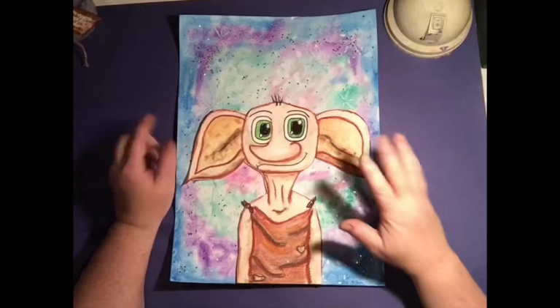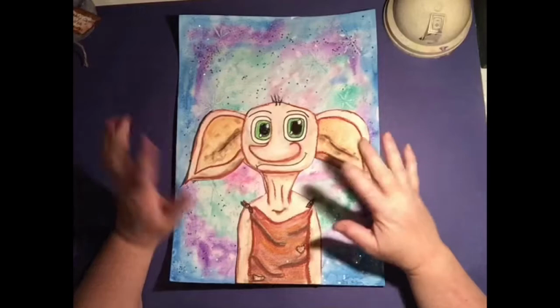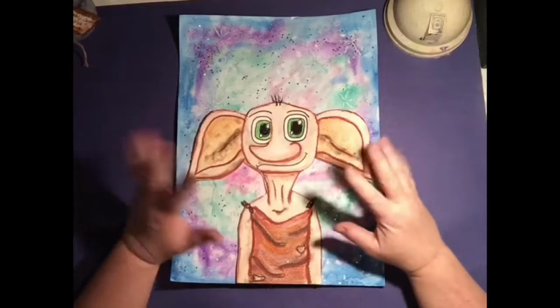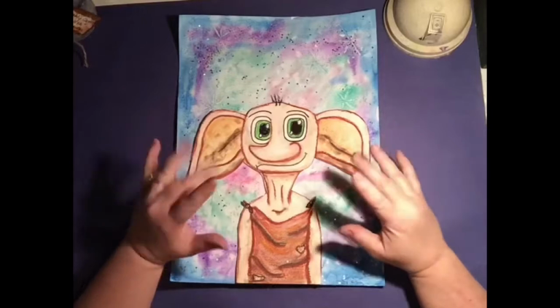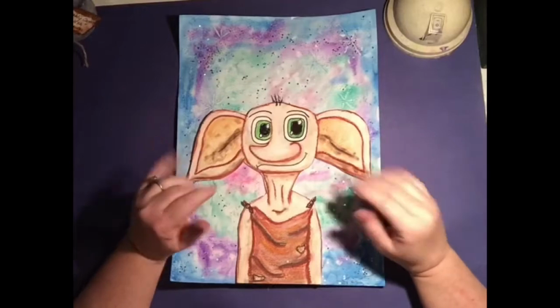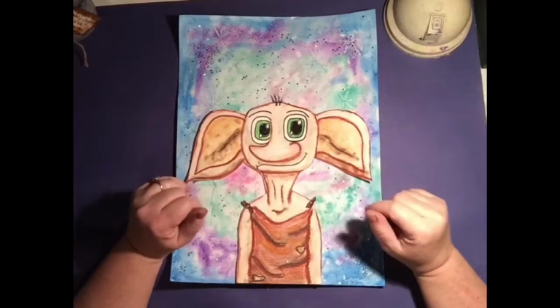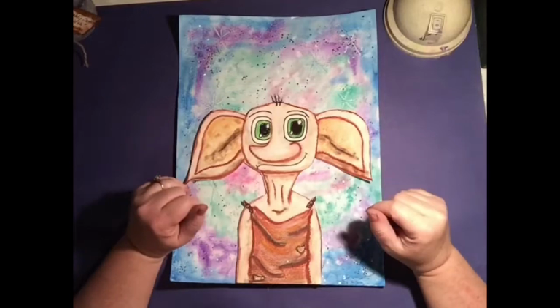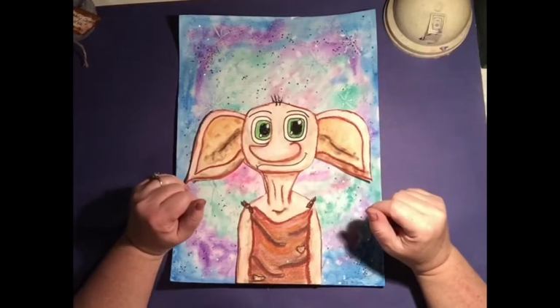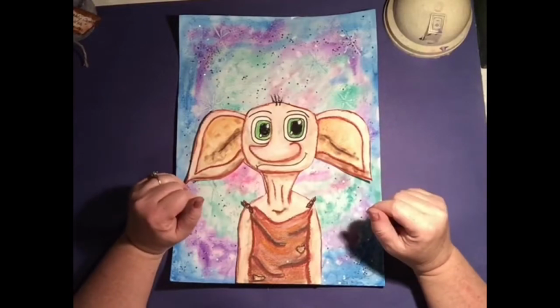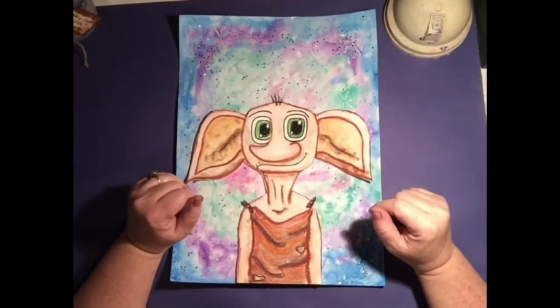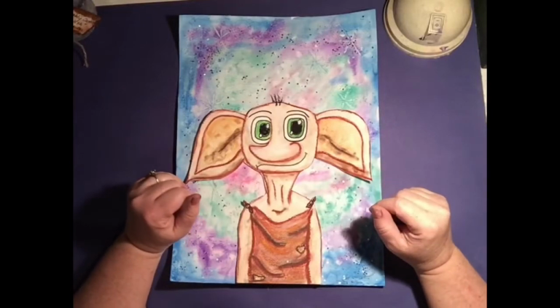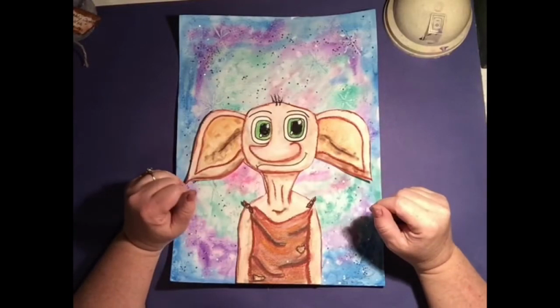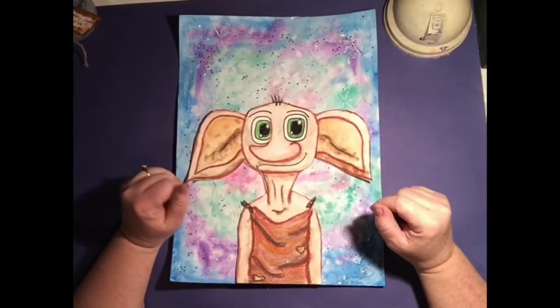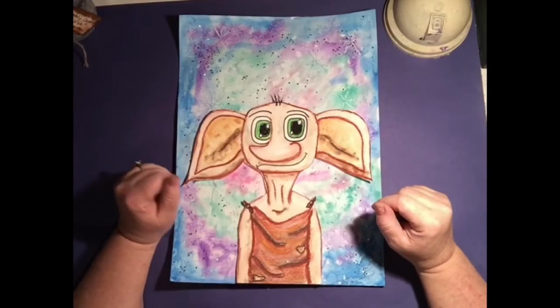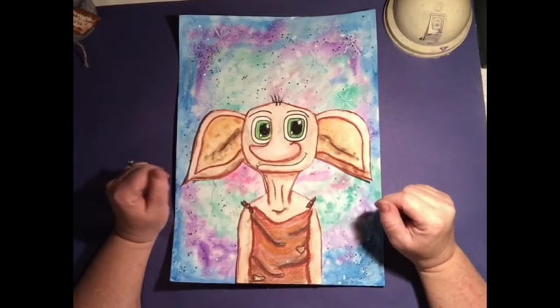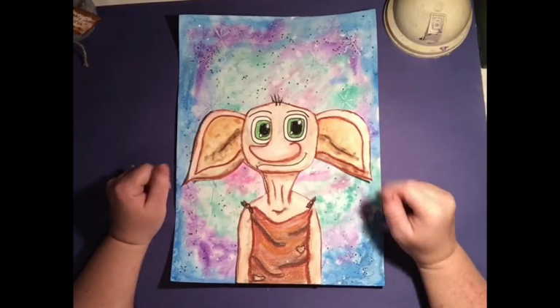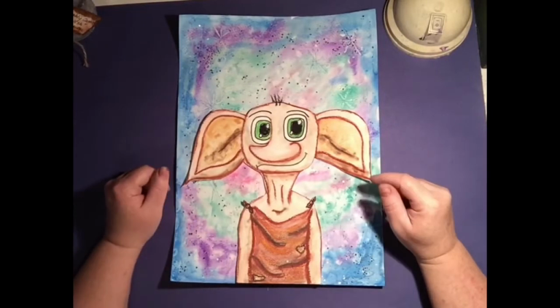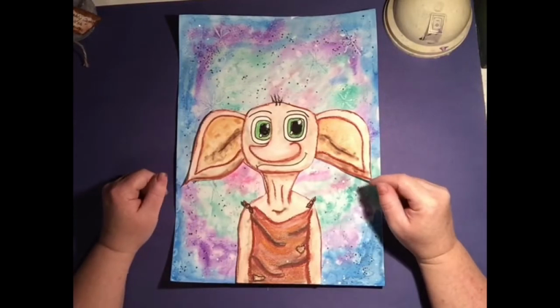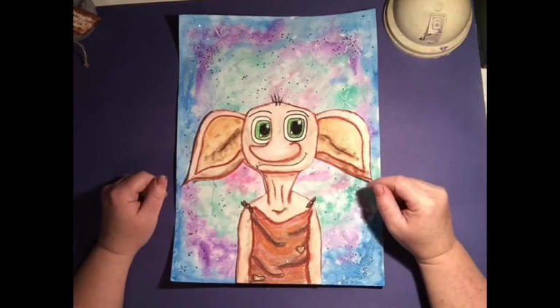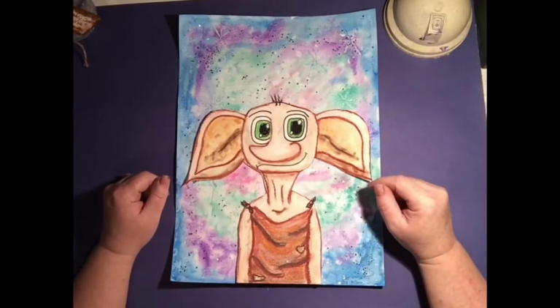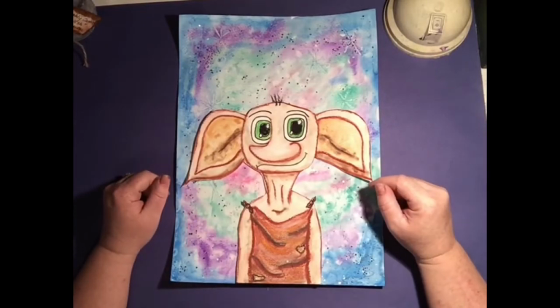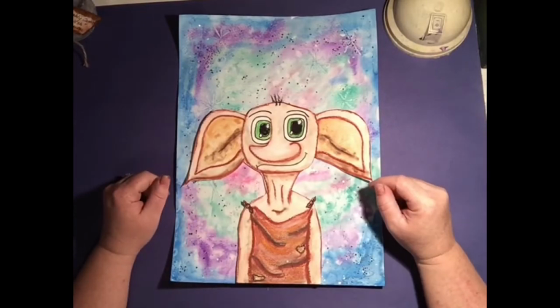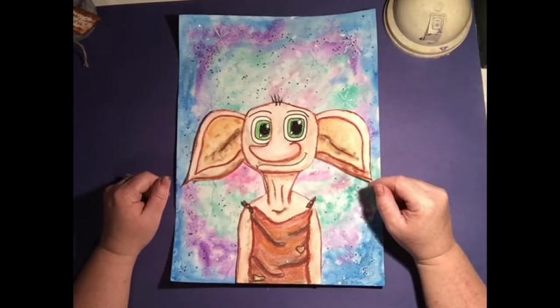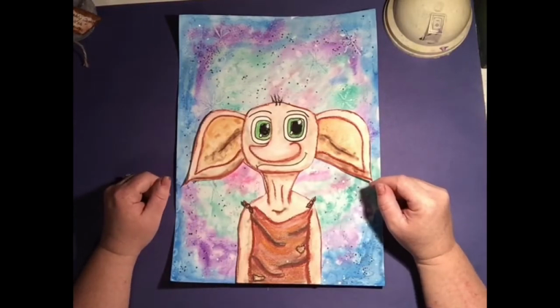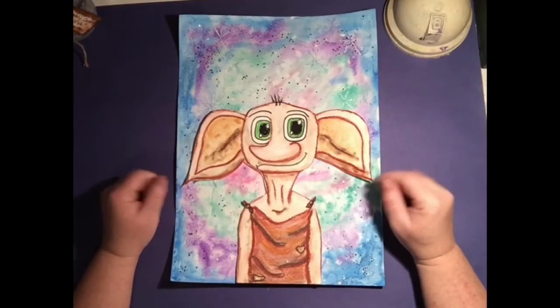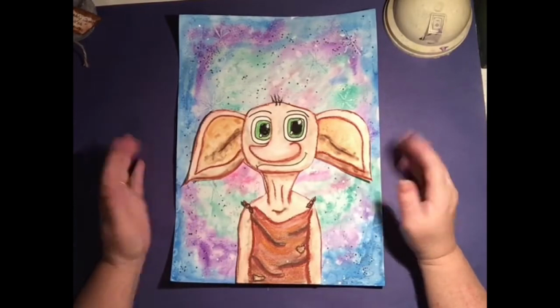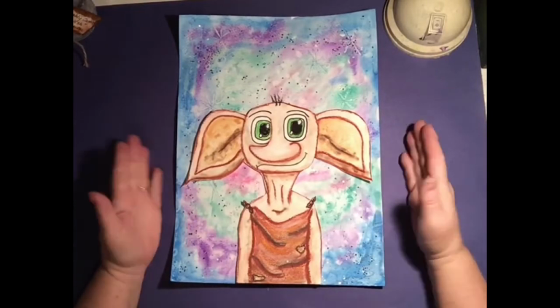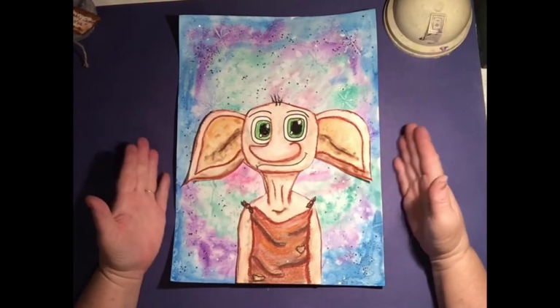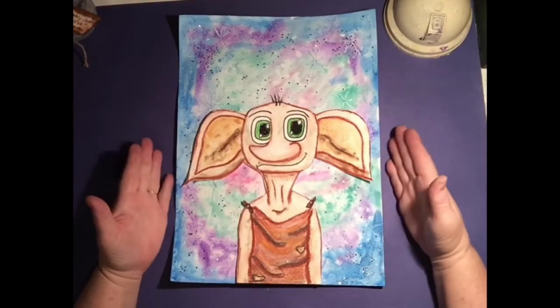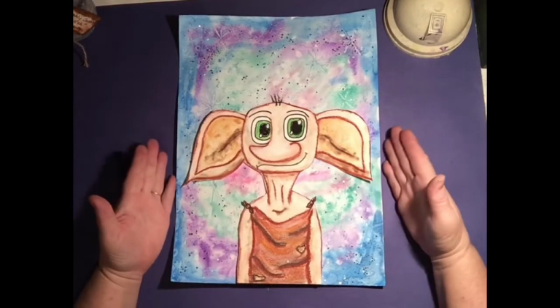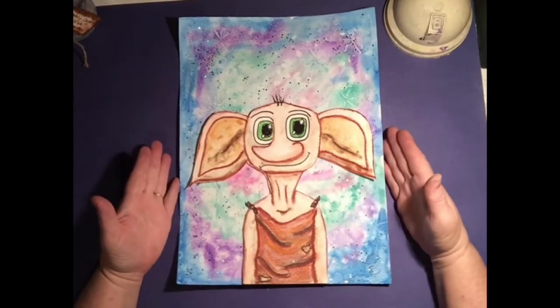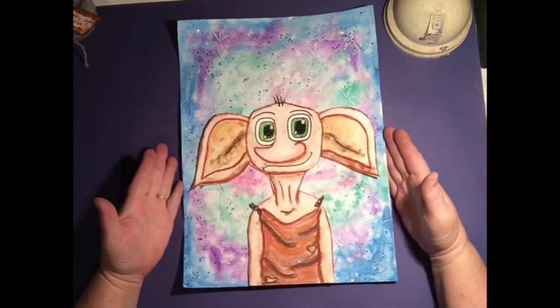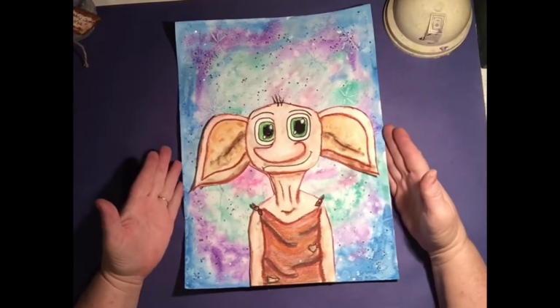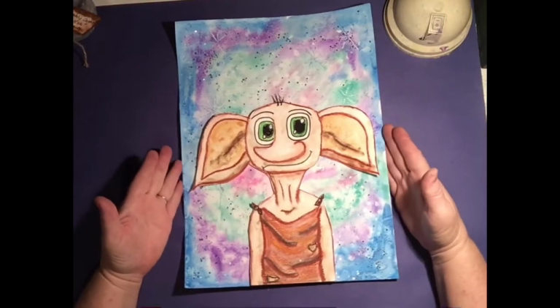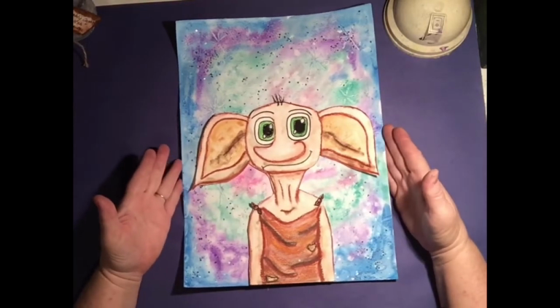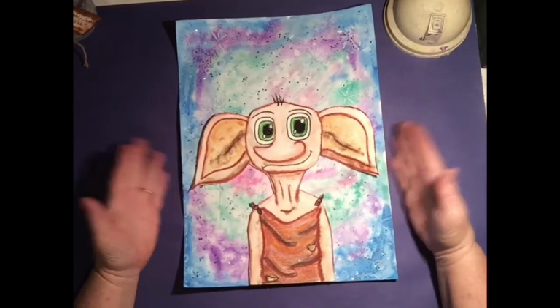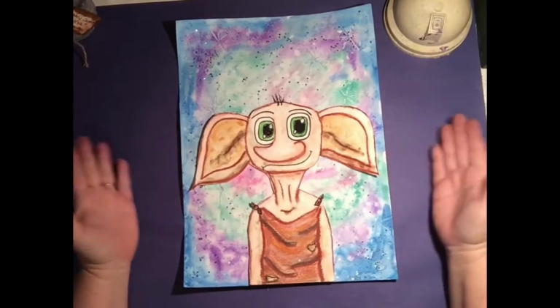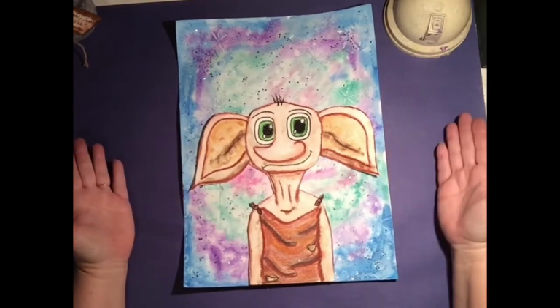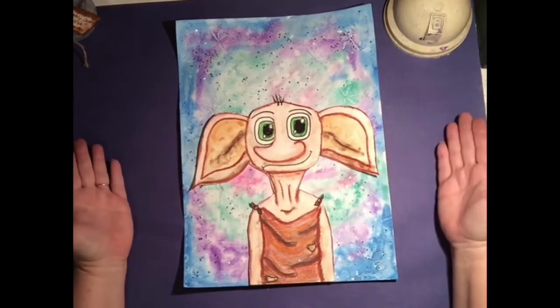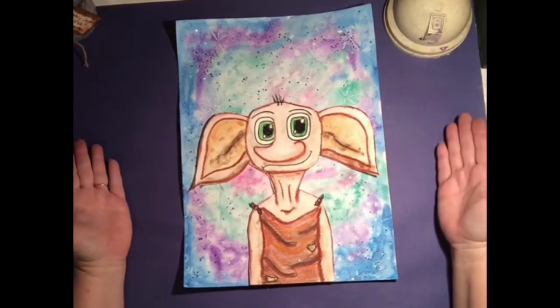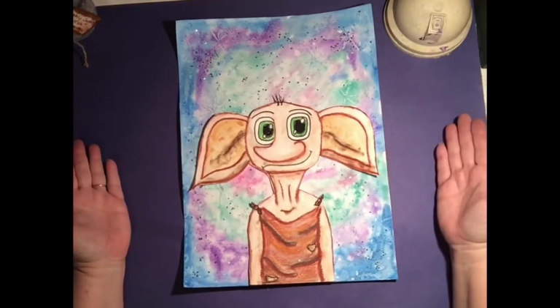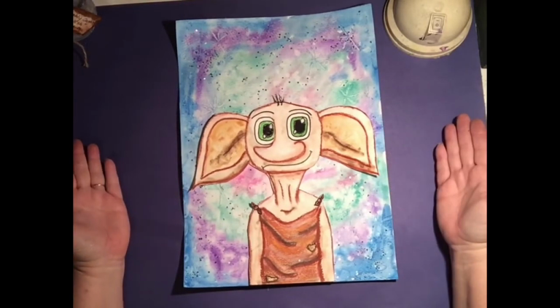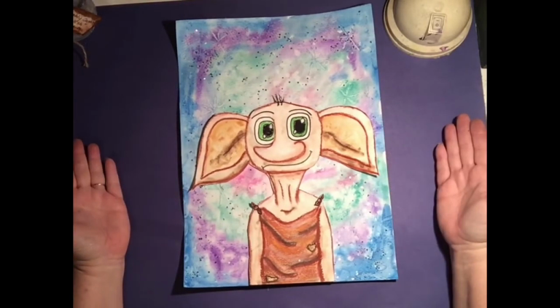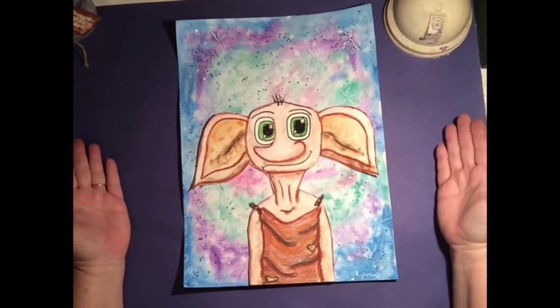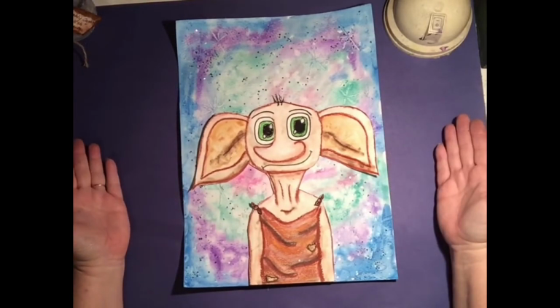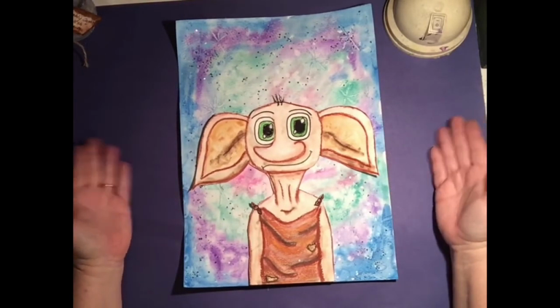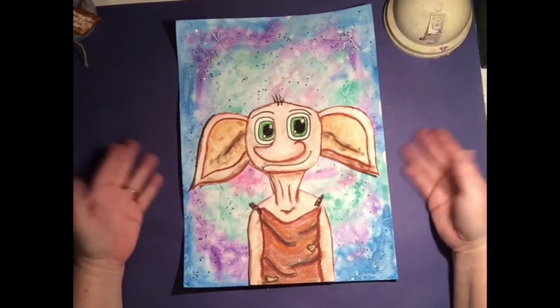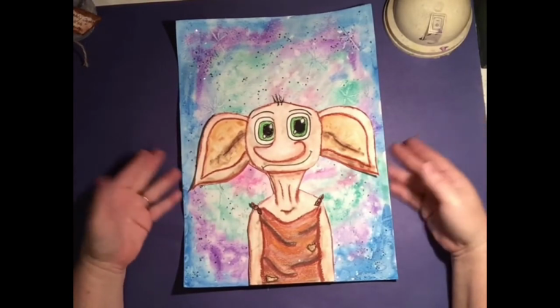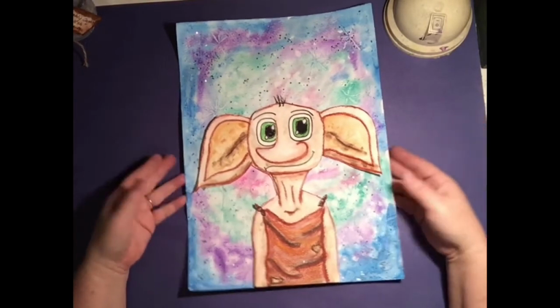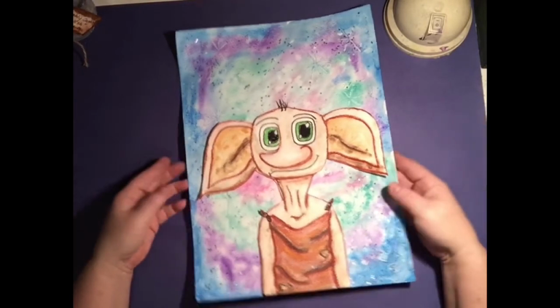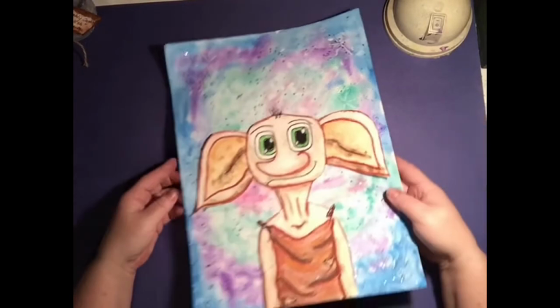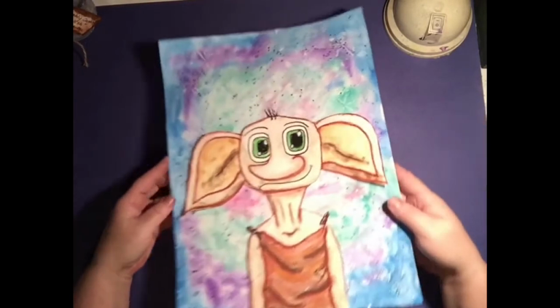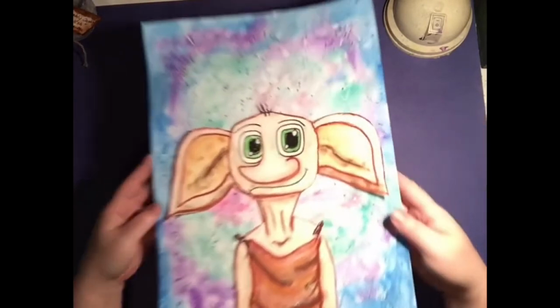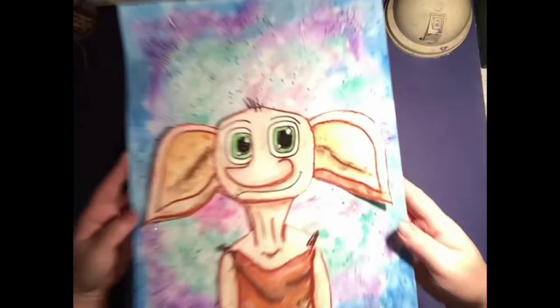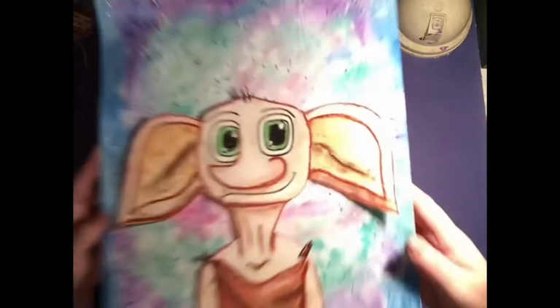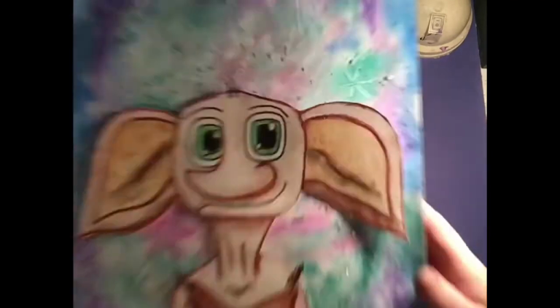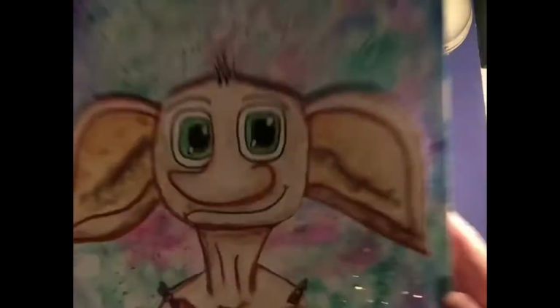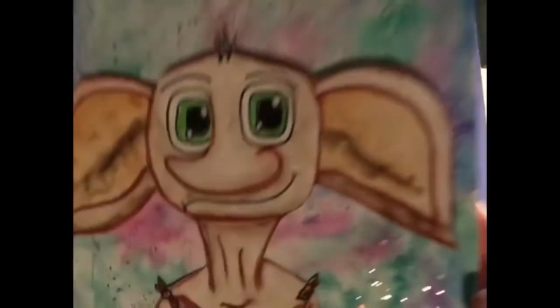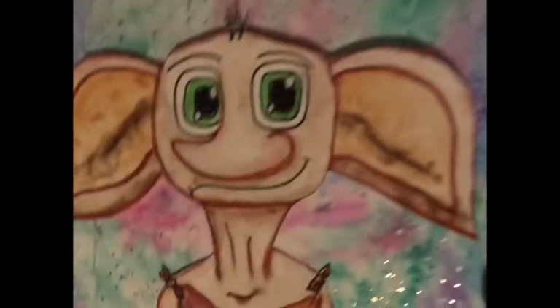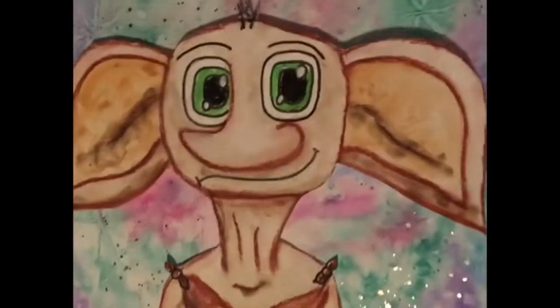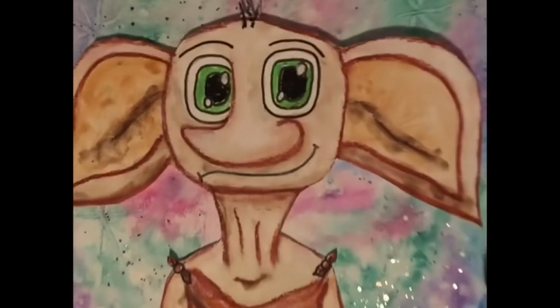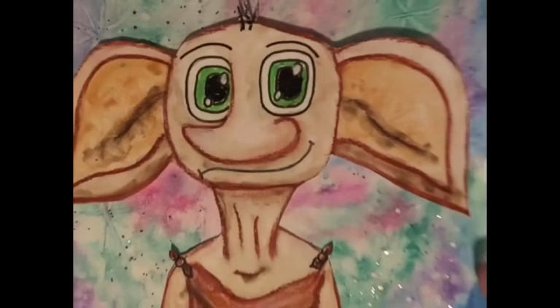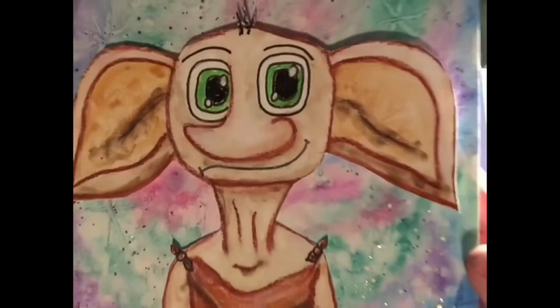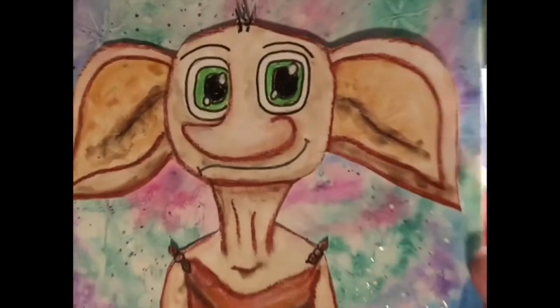Hello, hello, hello! Welcome to Creating with Gorilla Art. Today we are making Dobby!